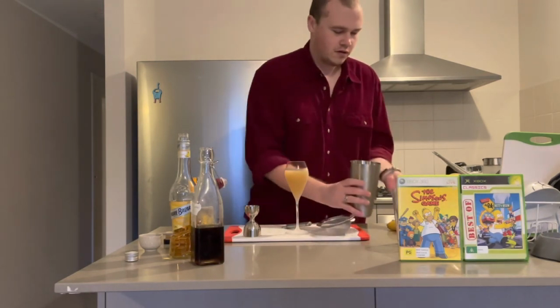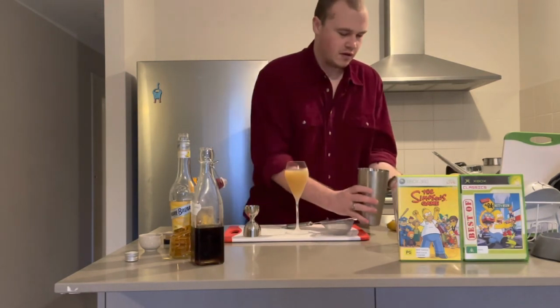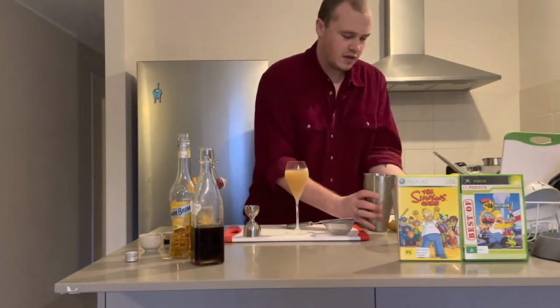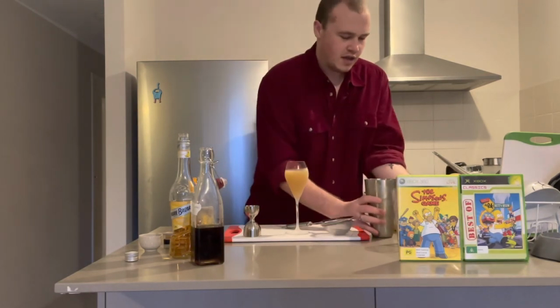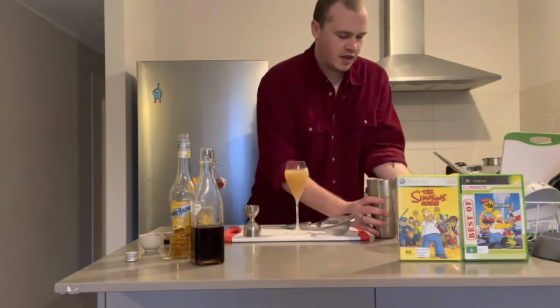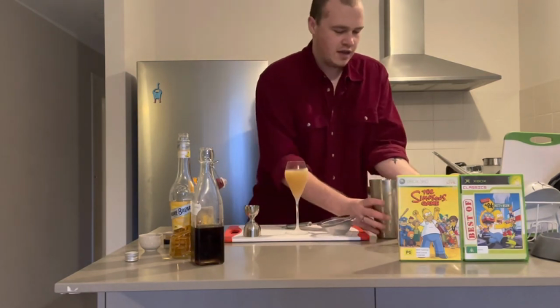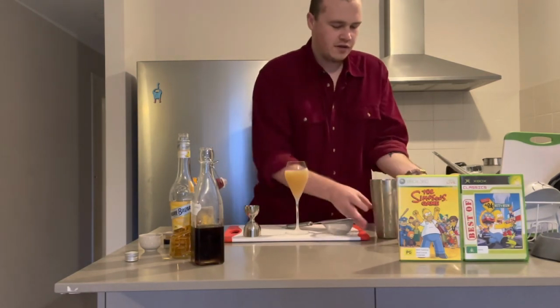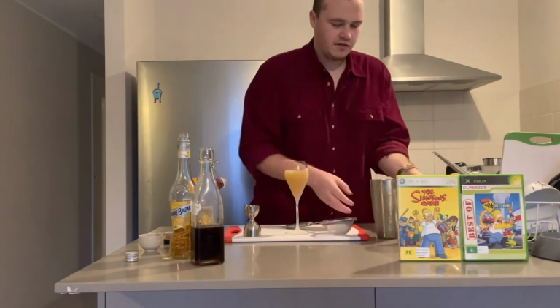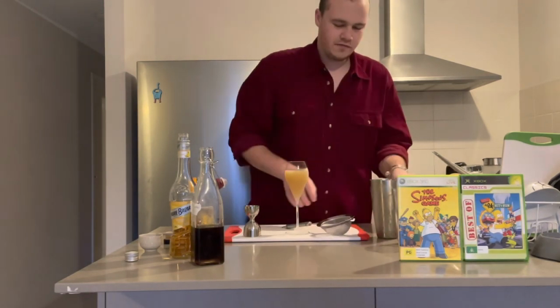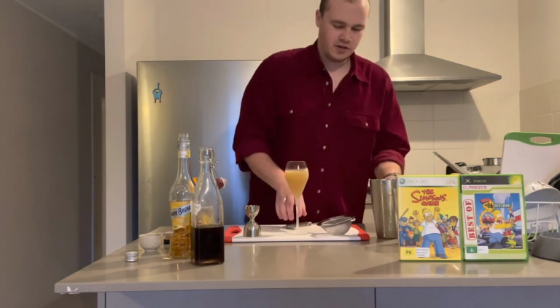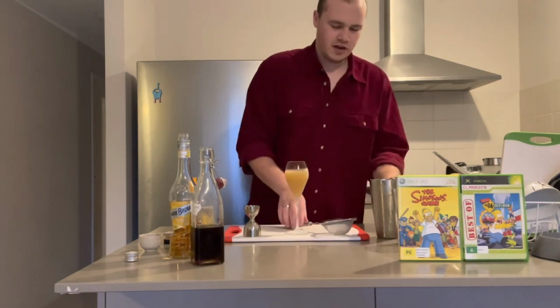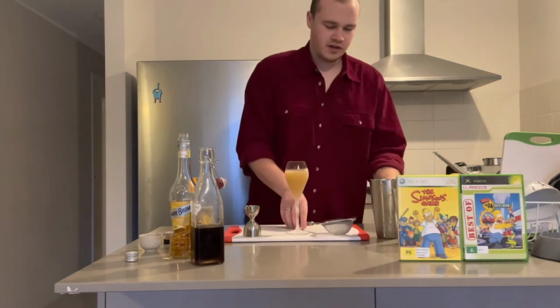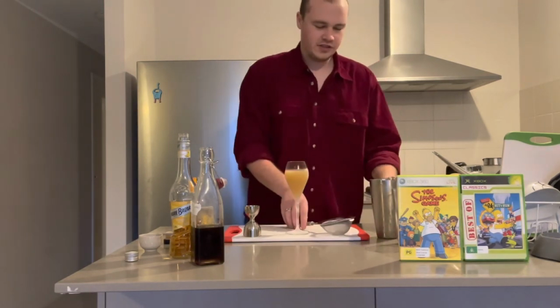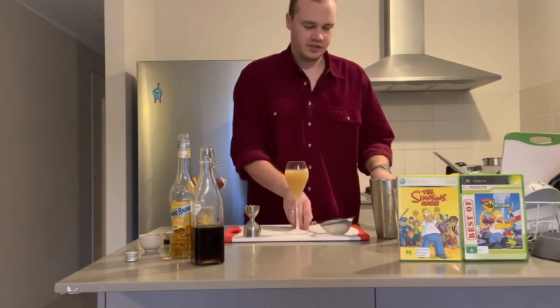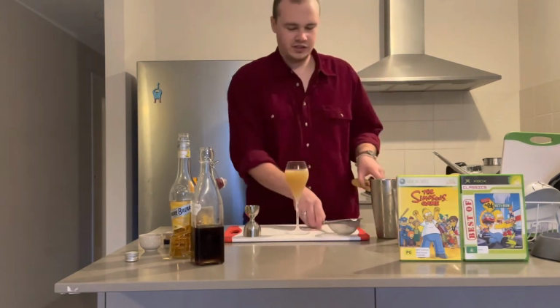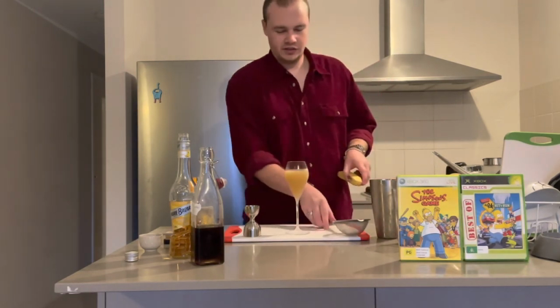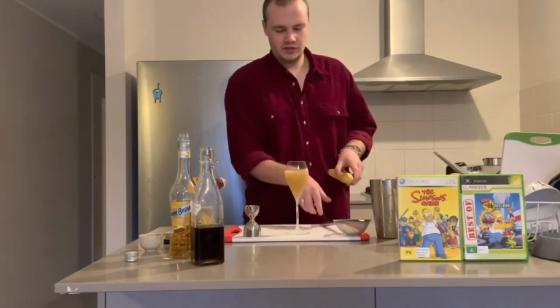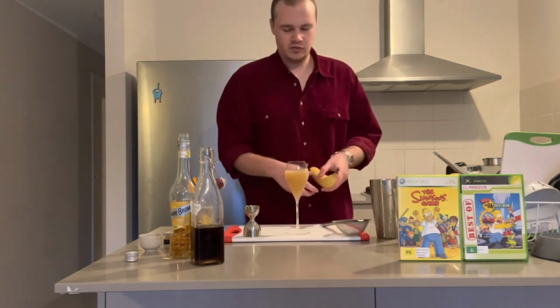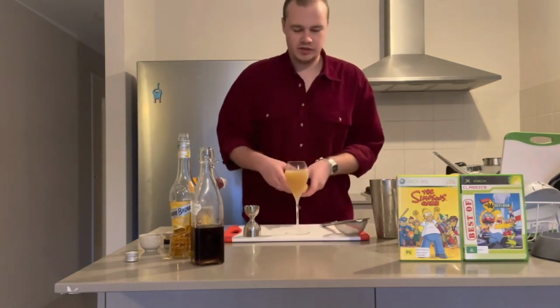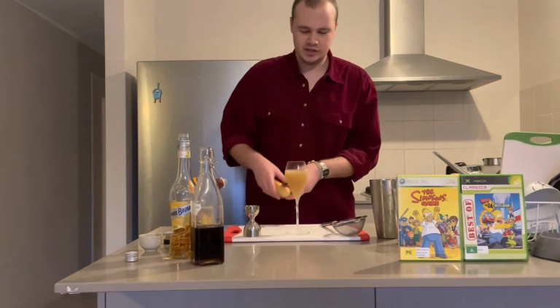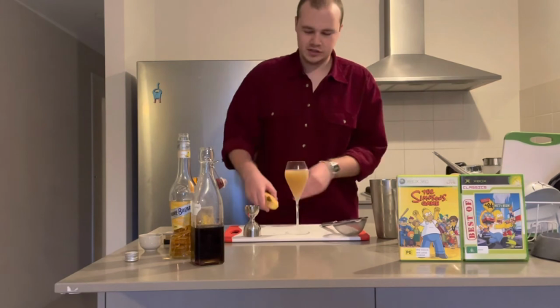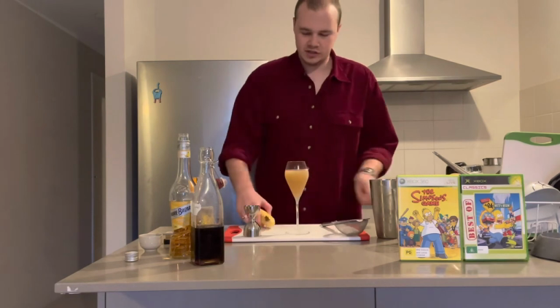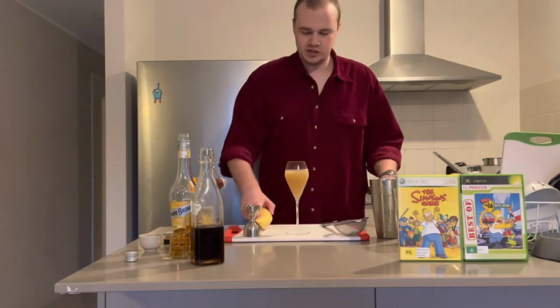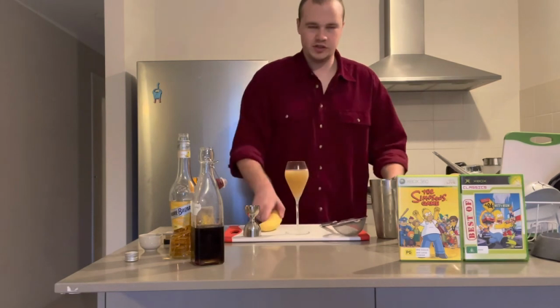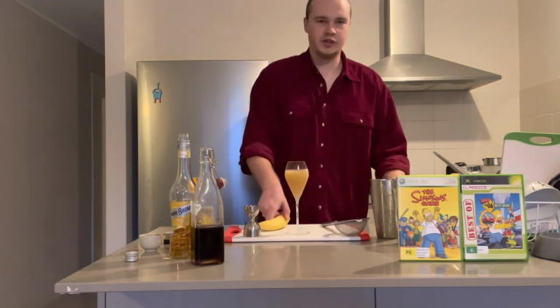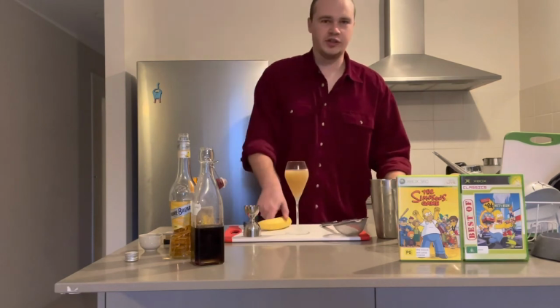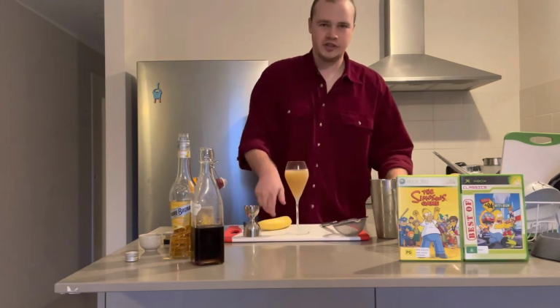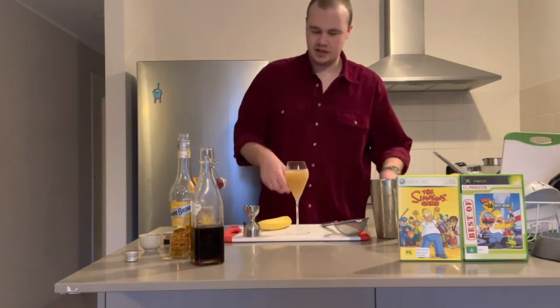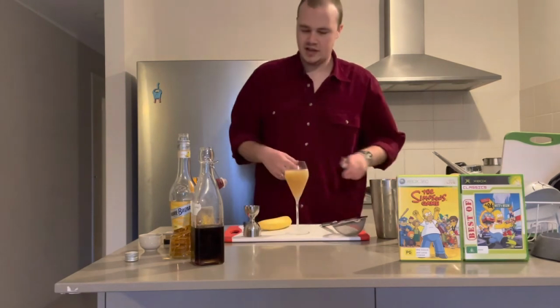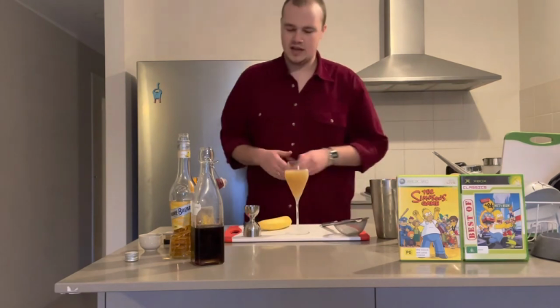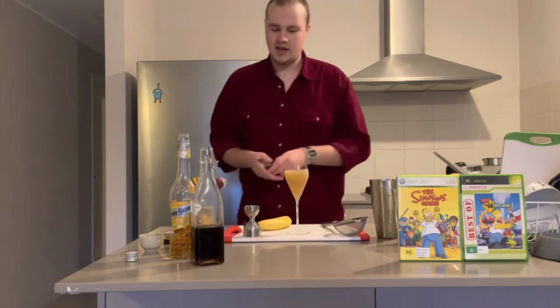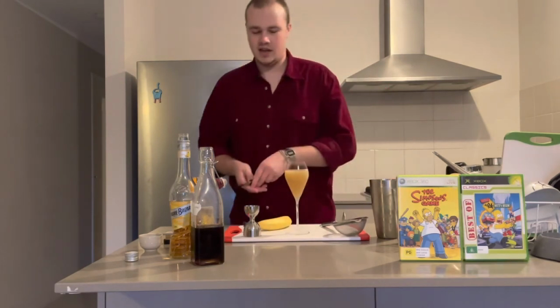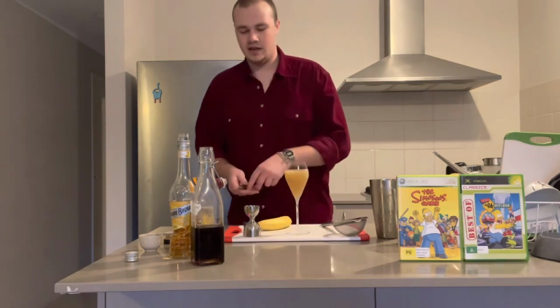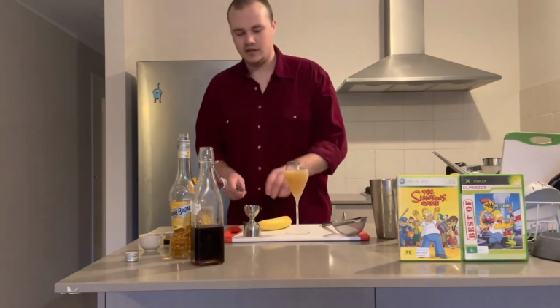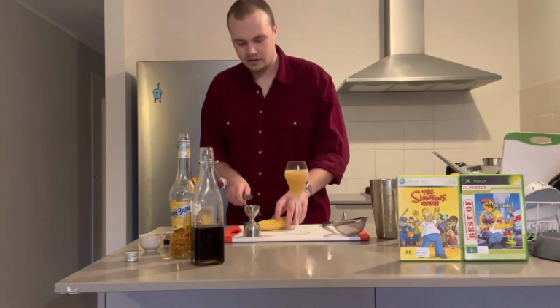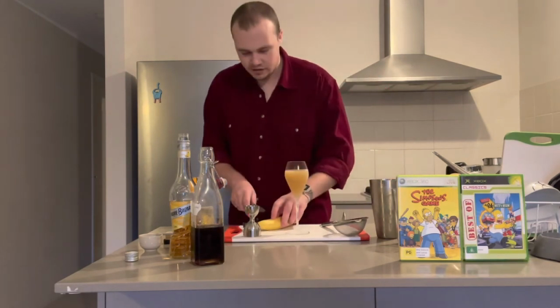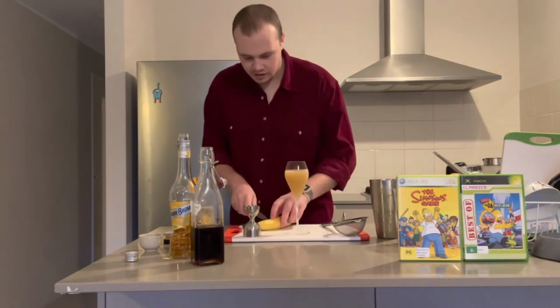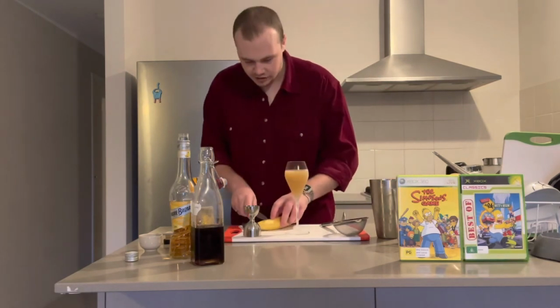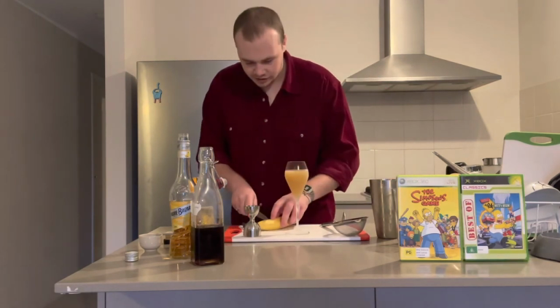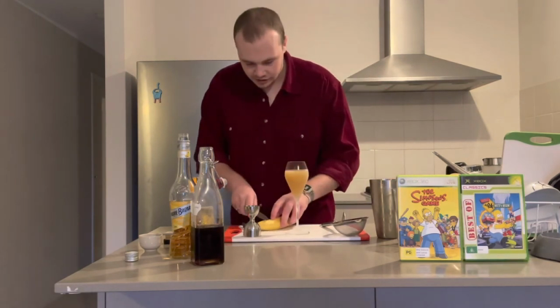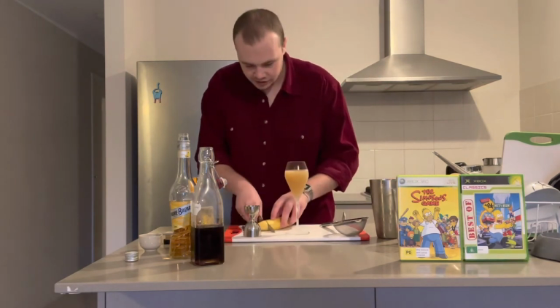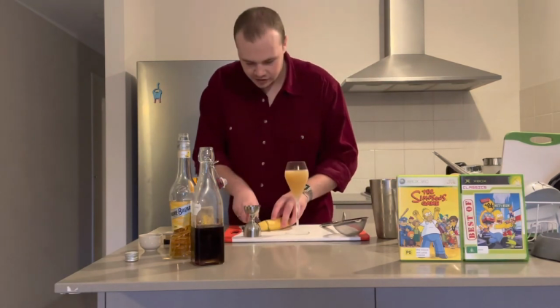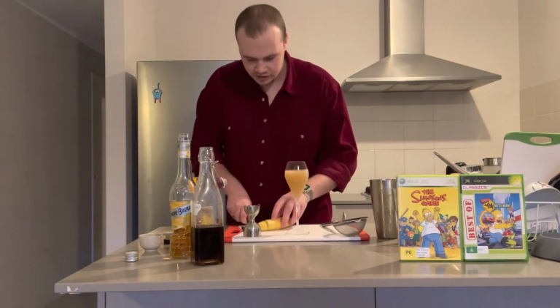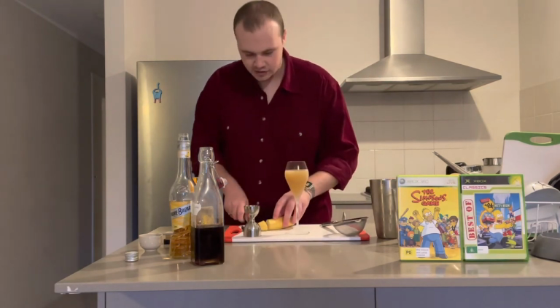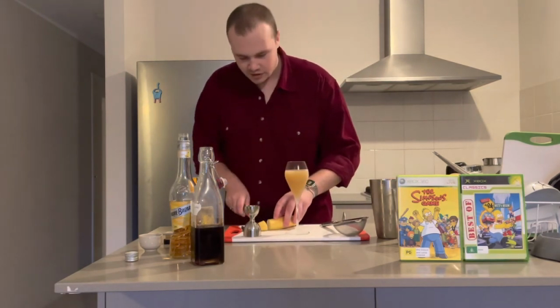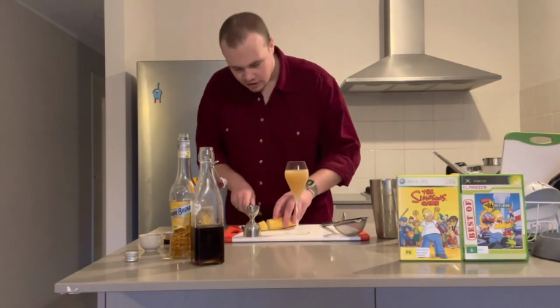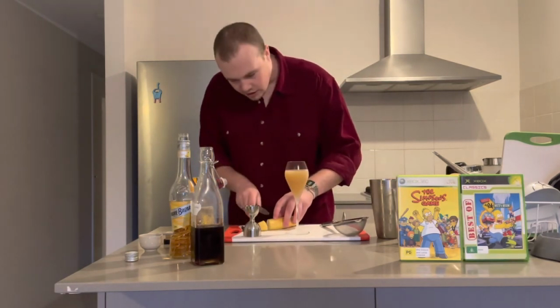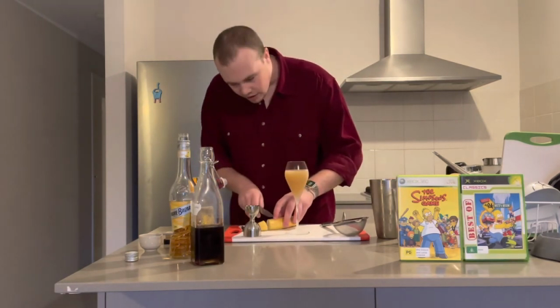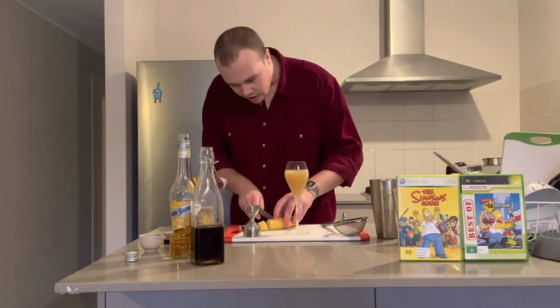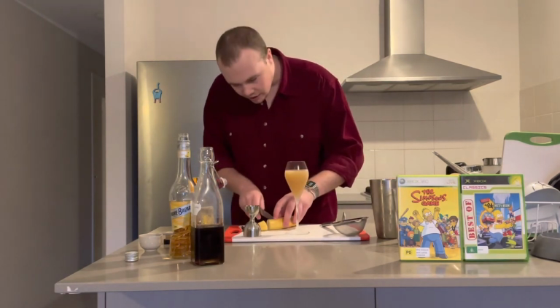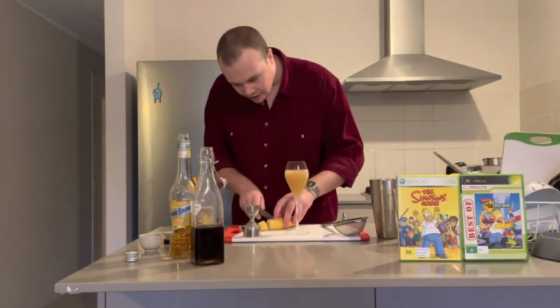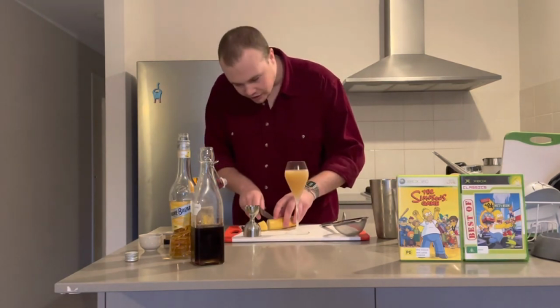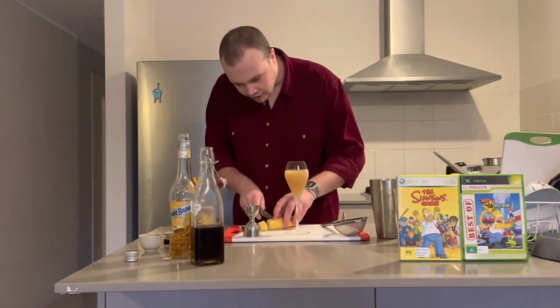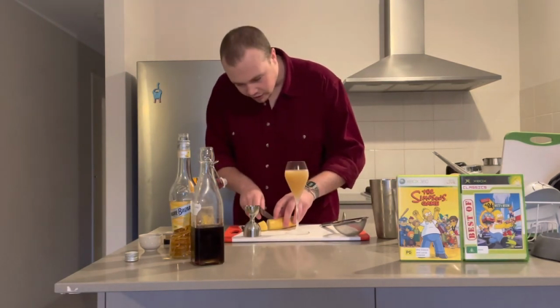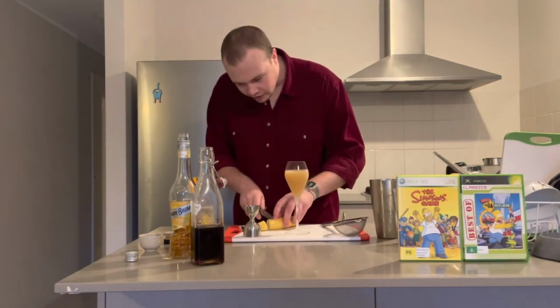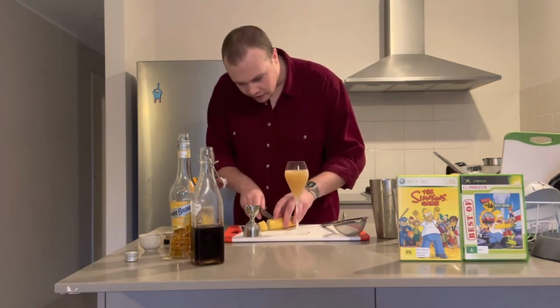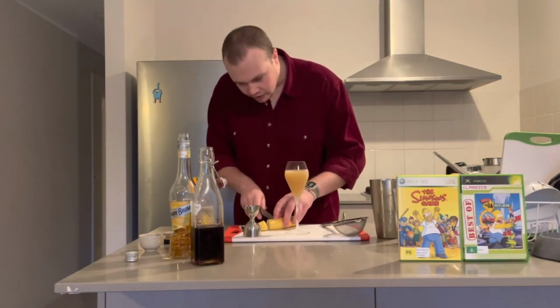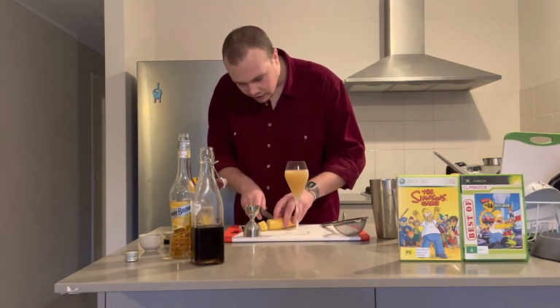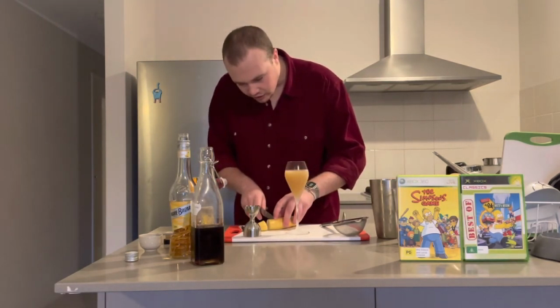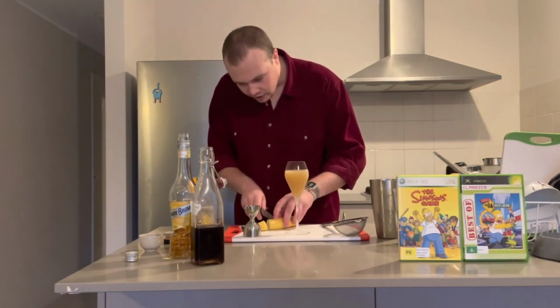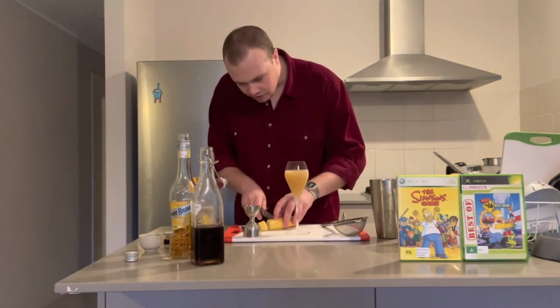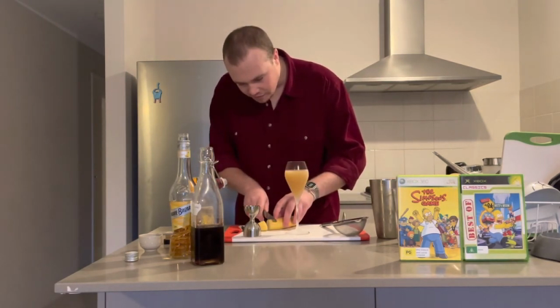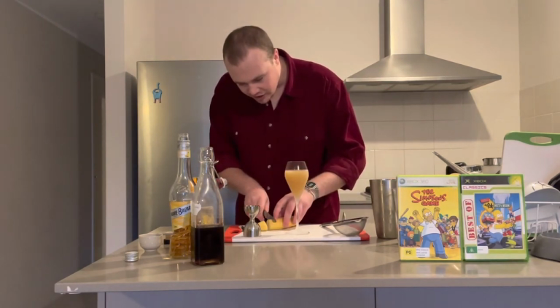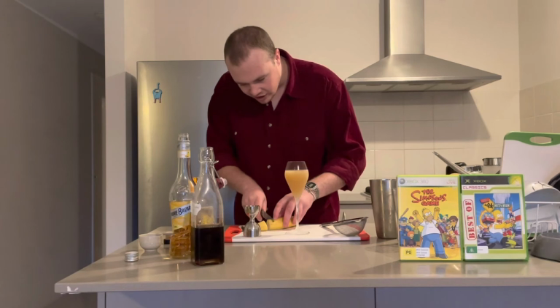And with the garnish, we're just going to do a nice hearty chunk of banana.